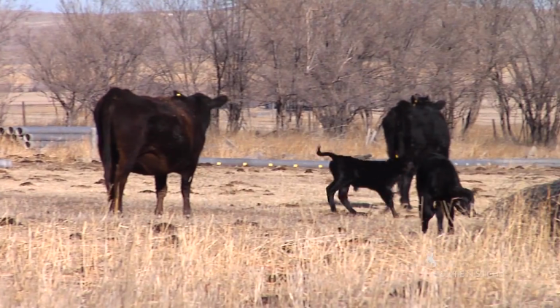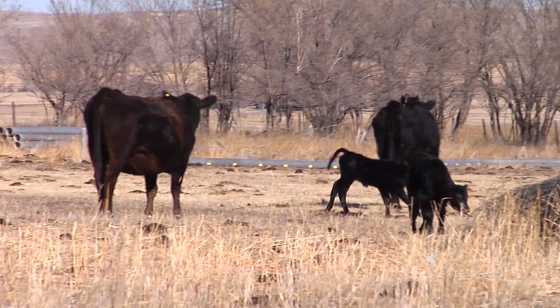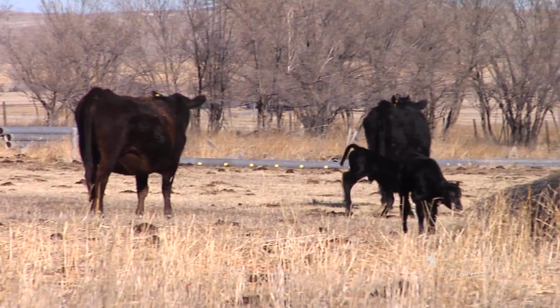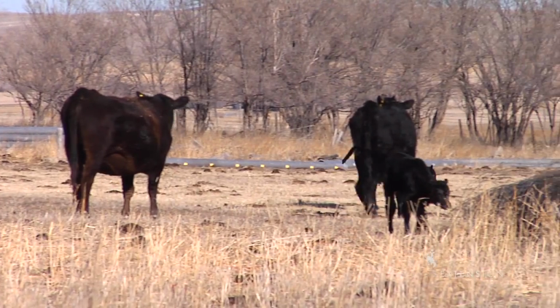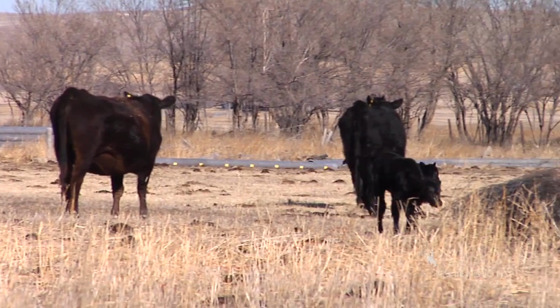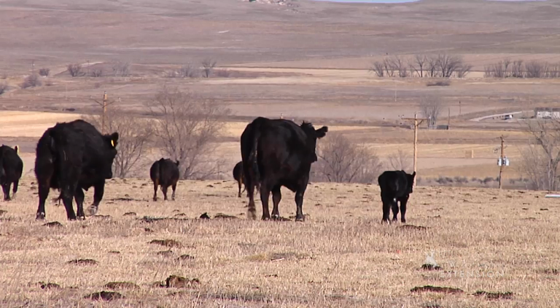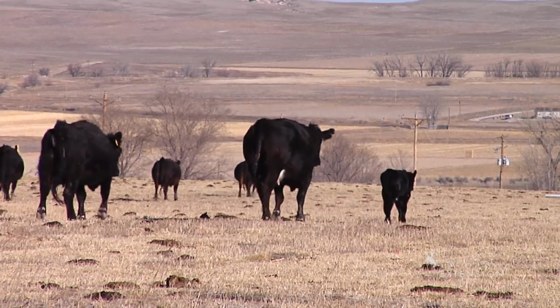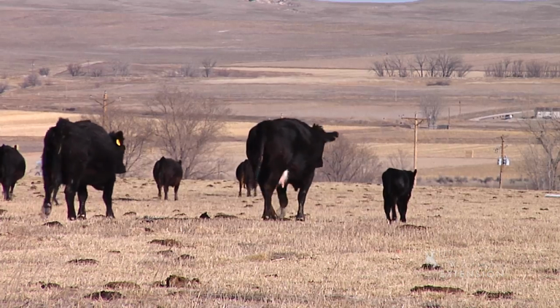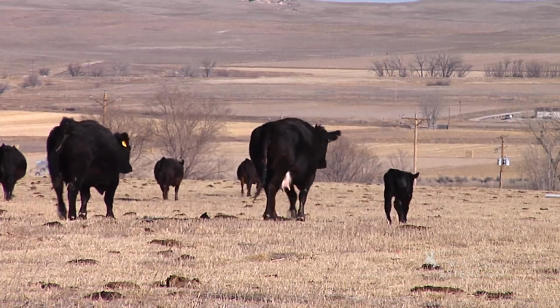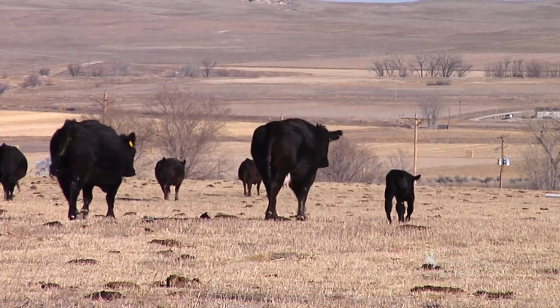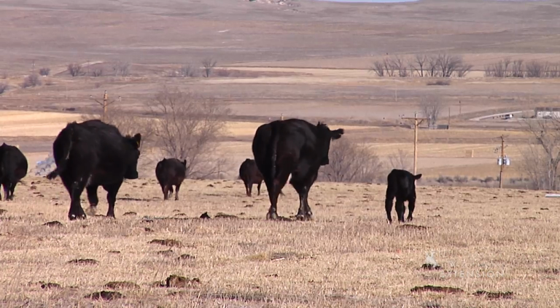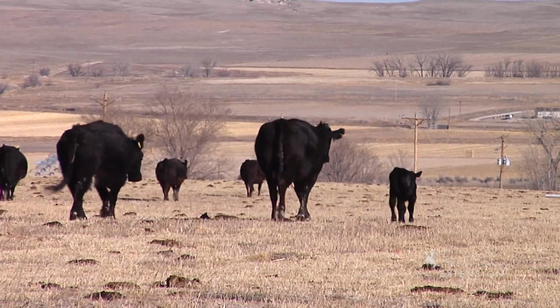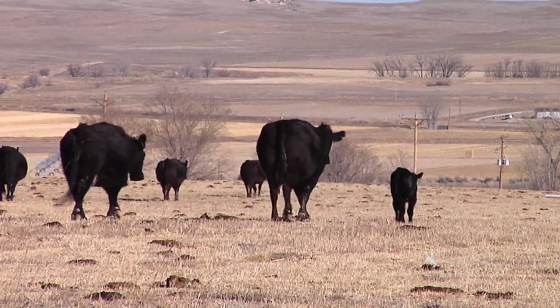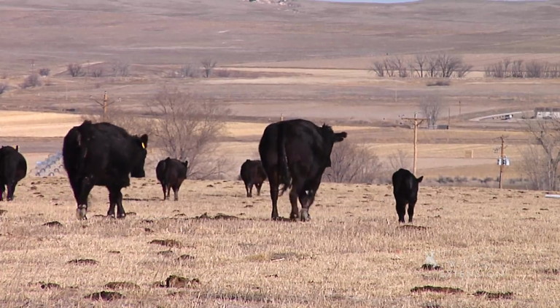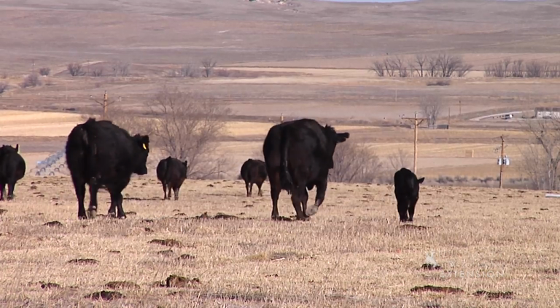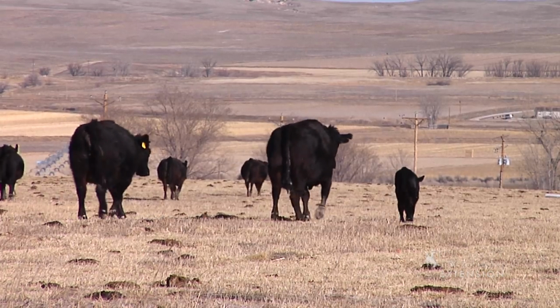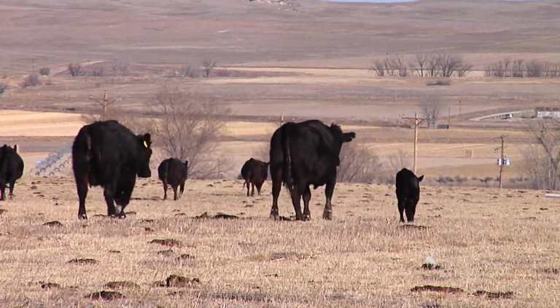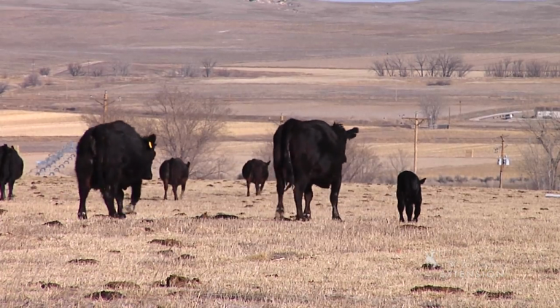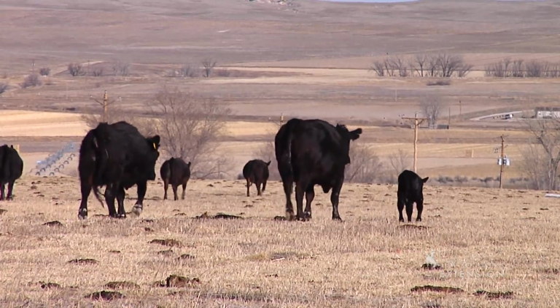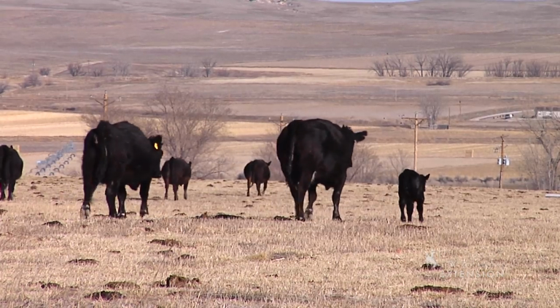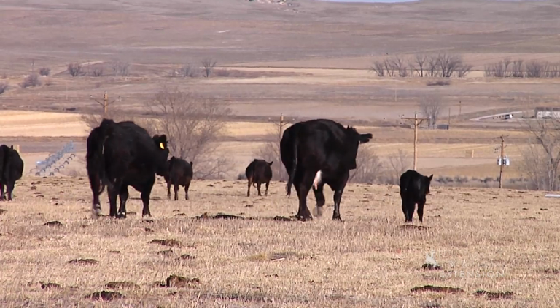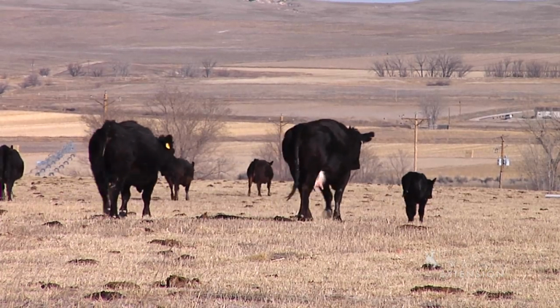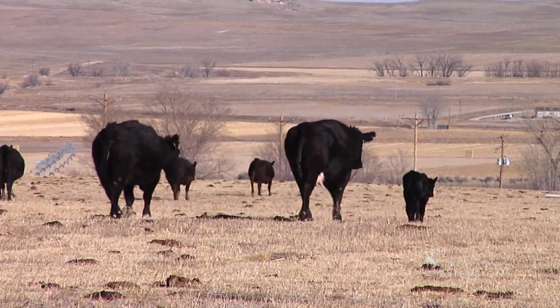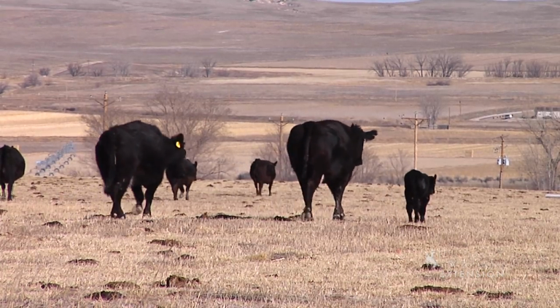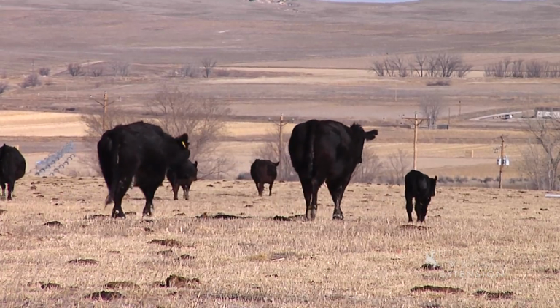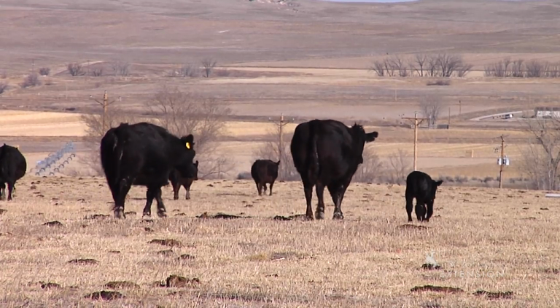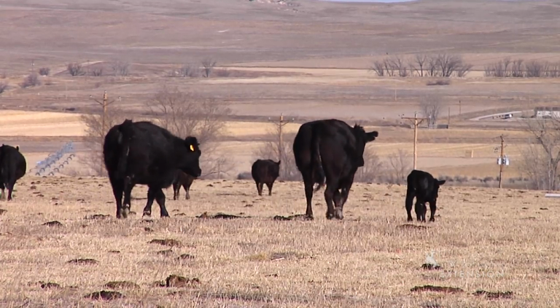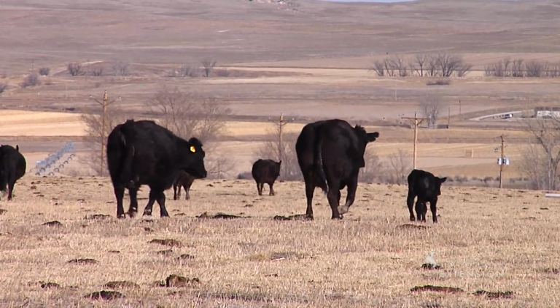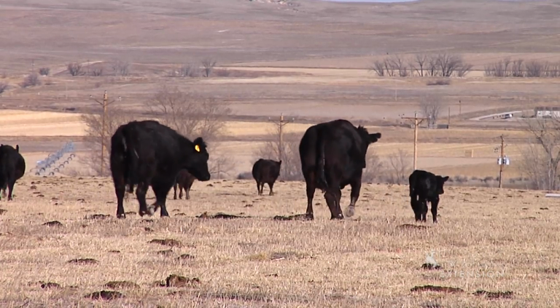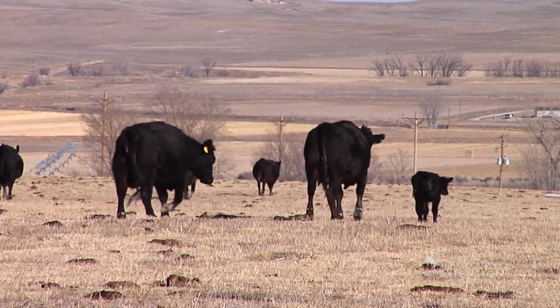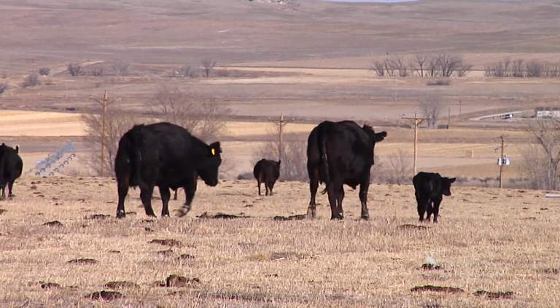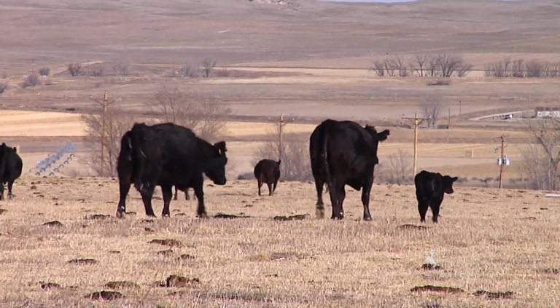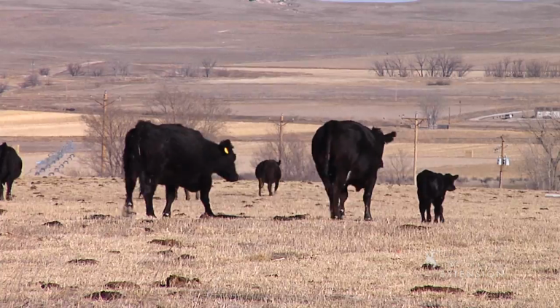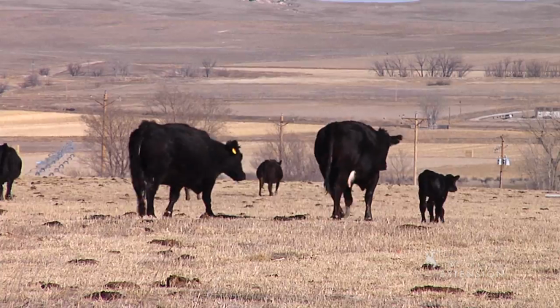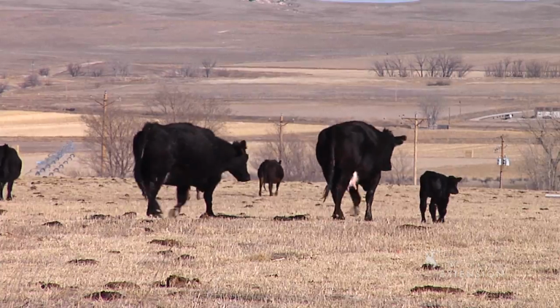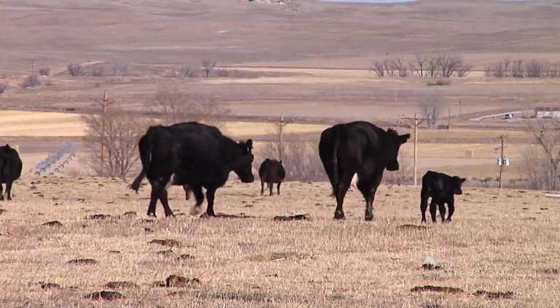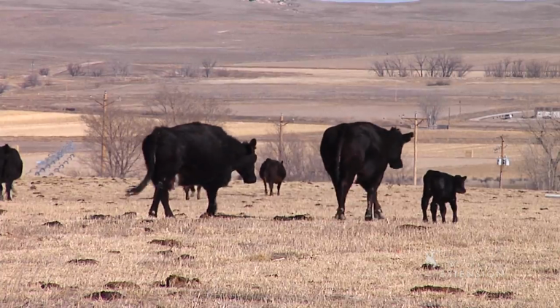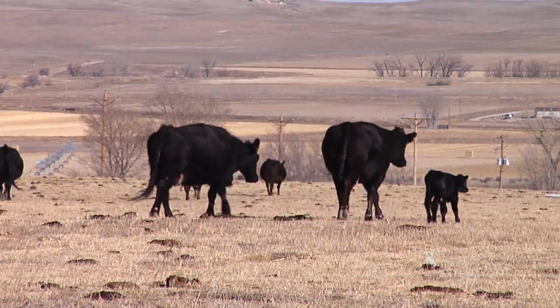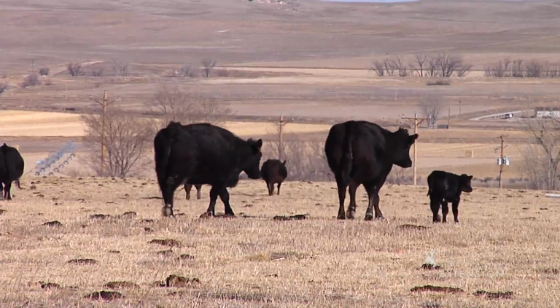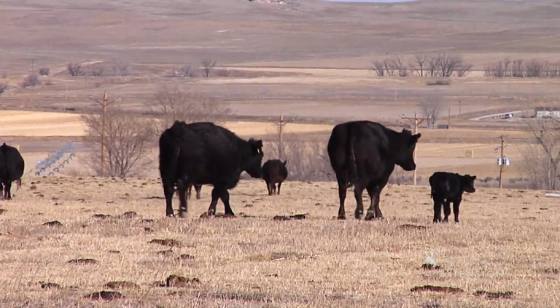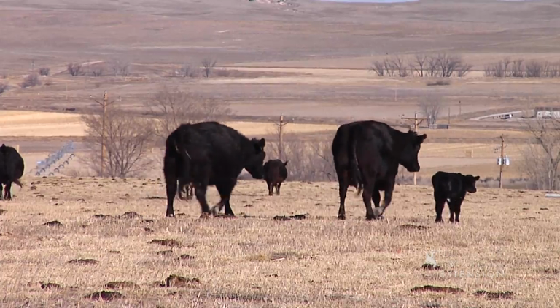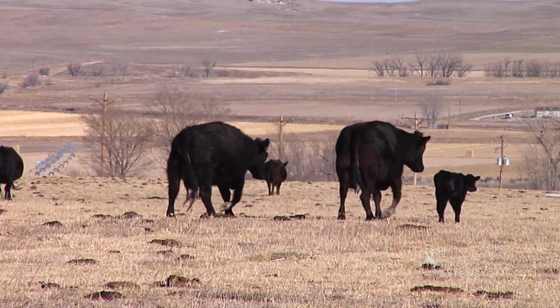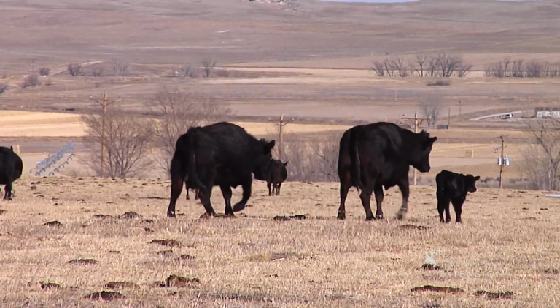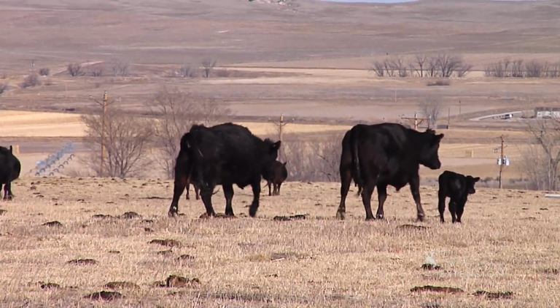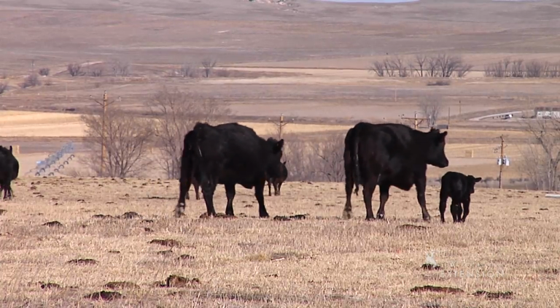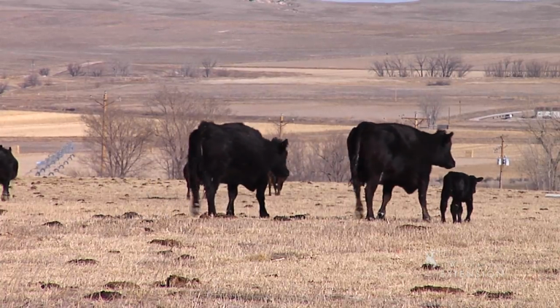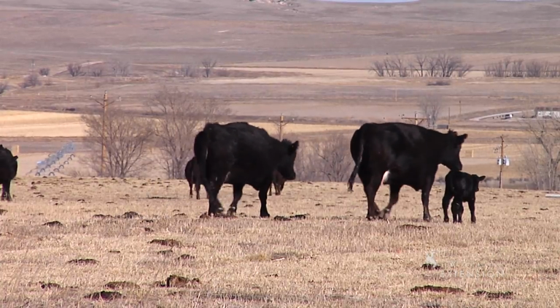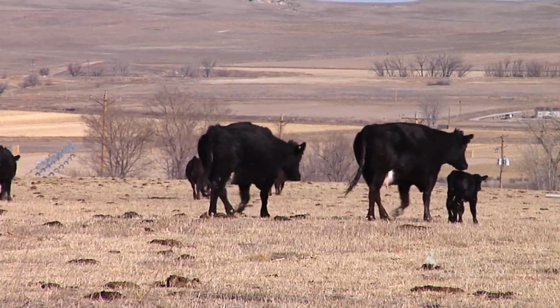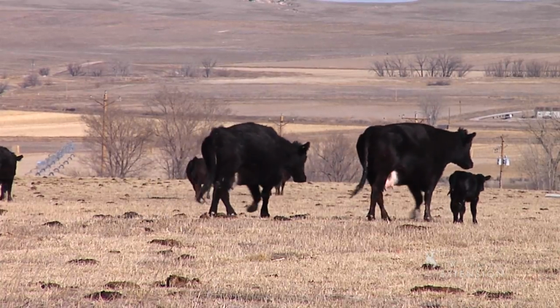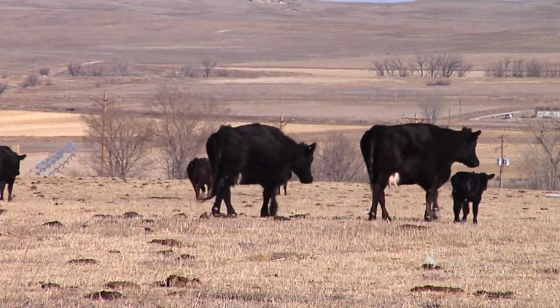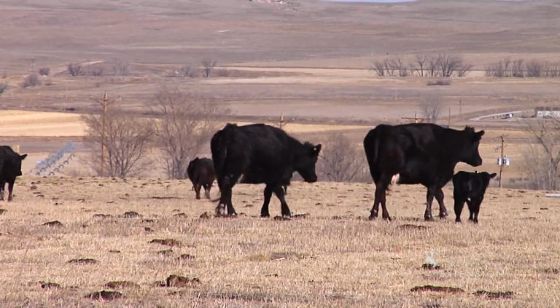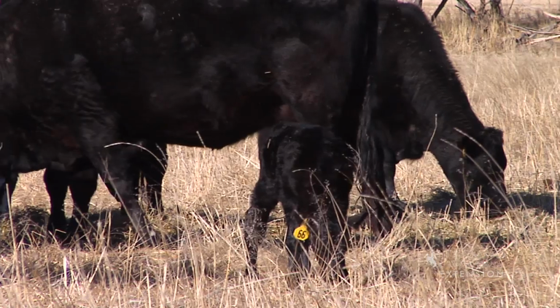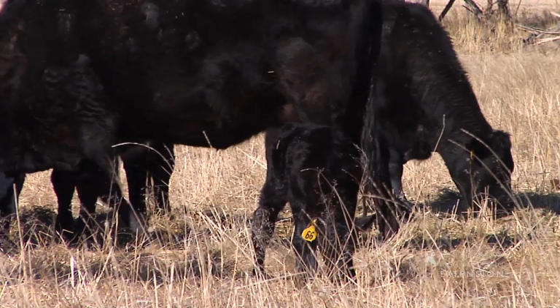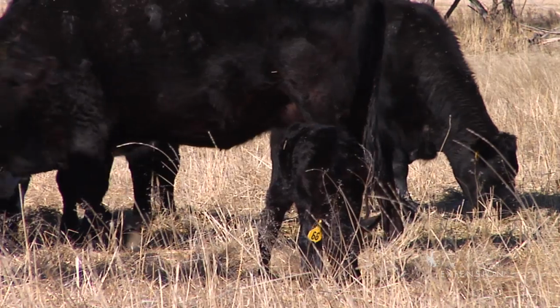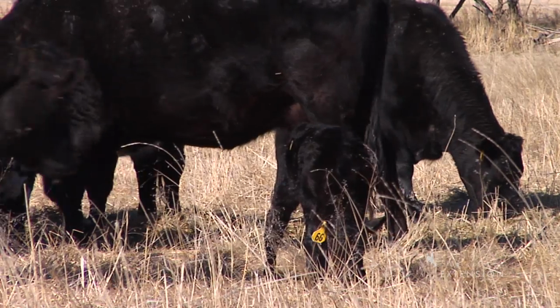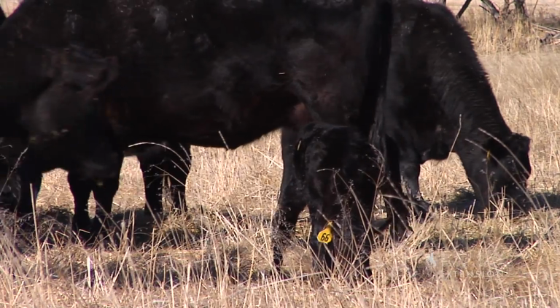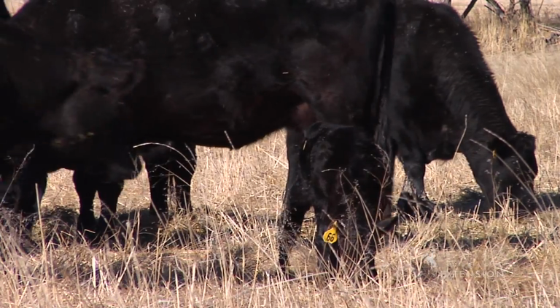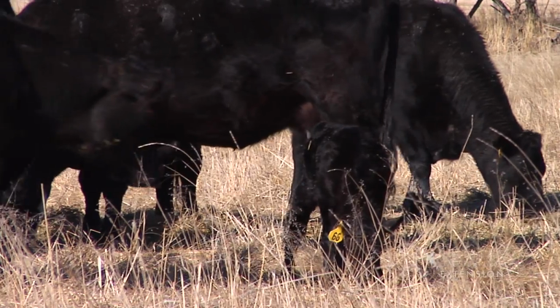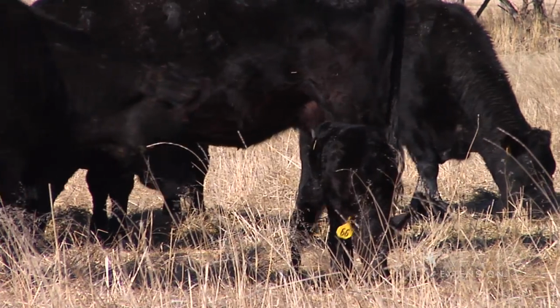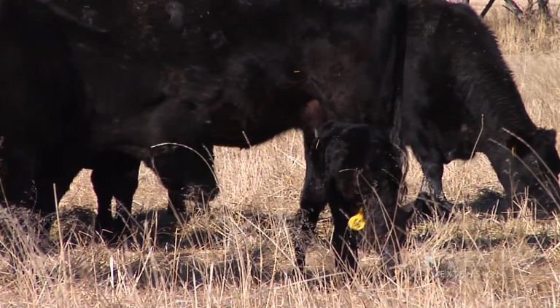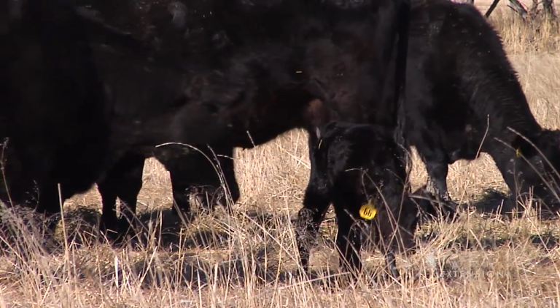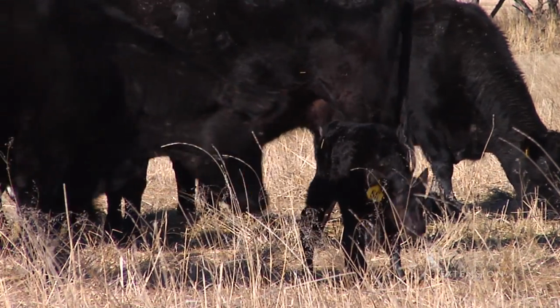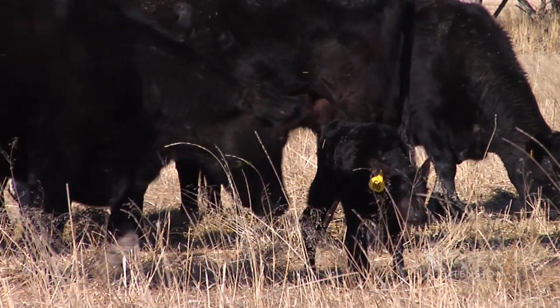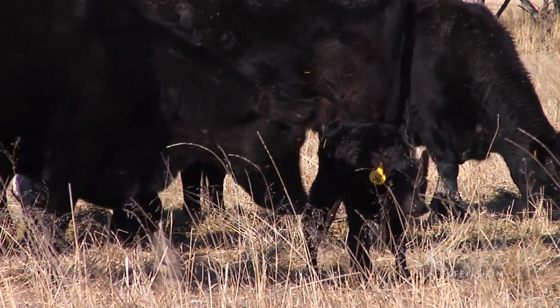Cows typically are bred in June or July and with the nine-month gestation period, similar to humans, a March or April calf is born.